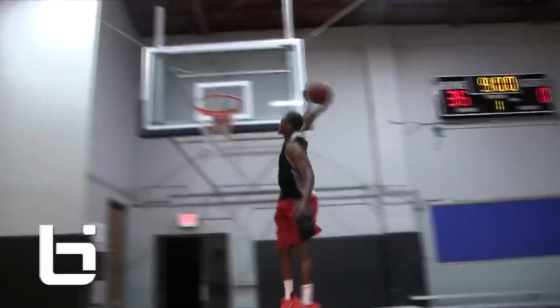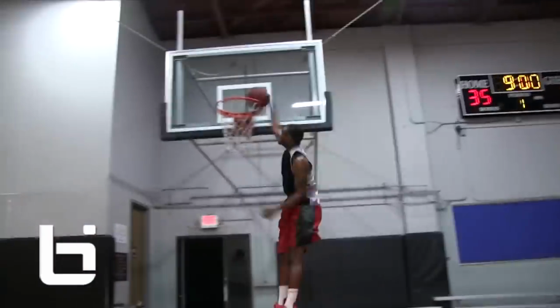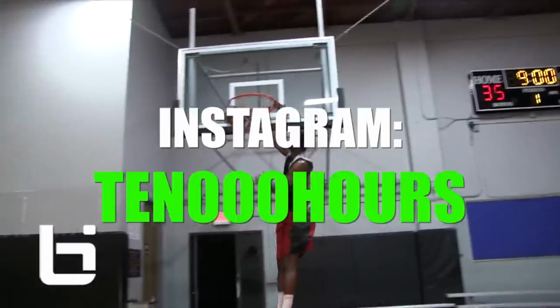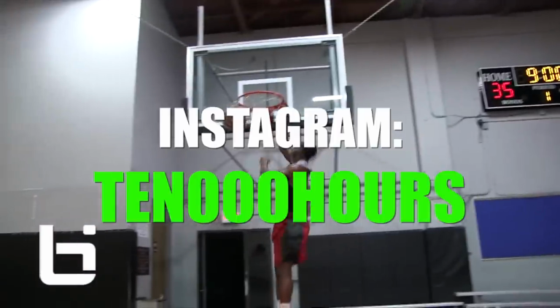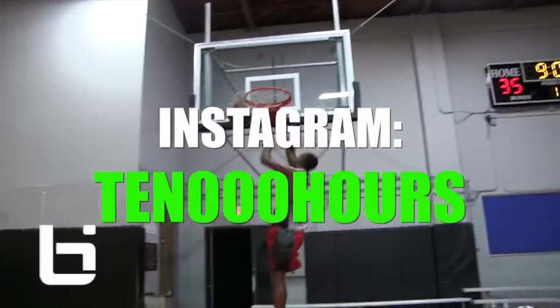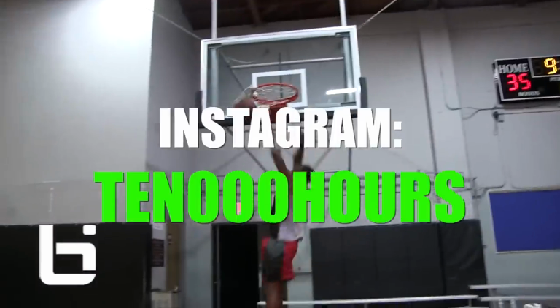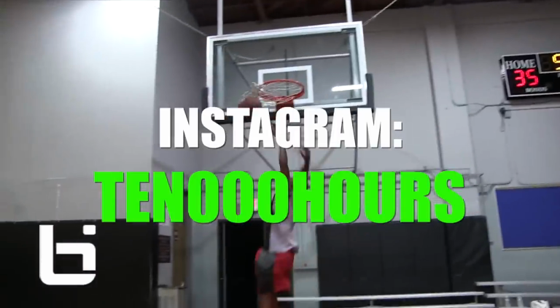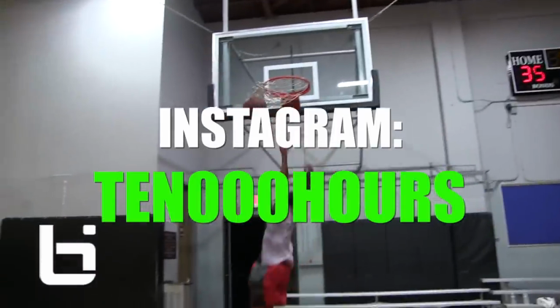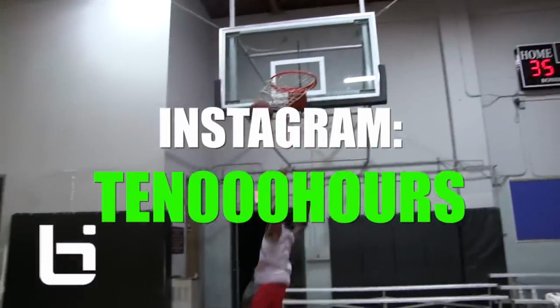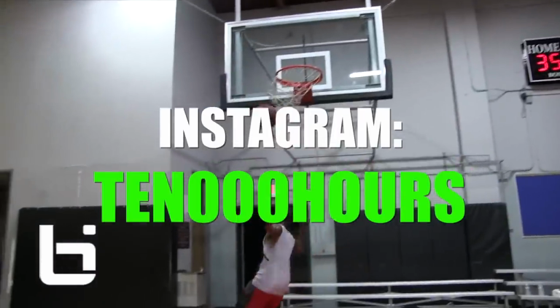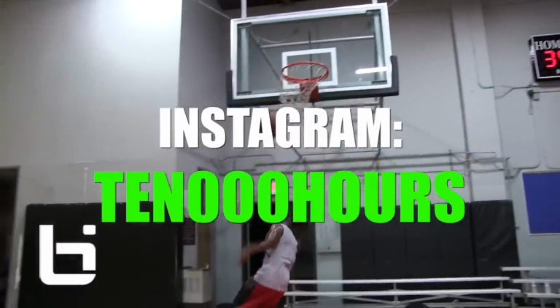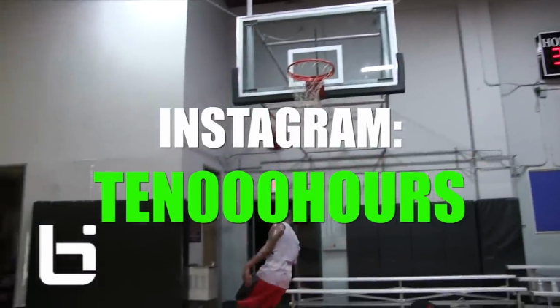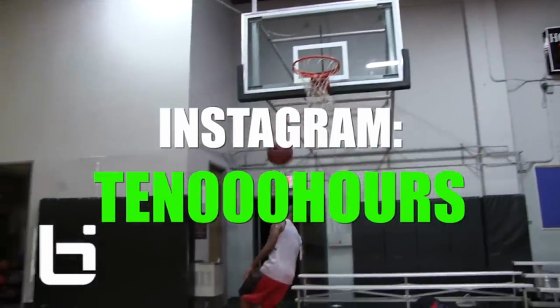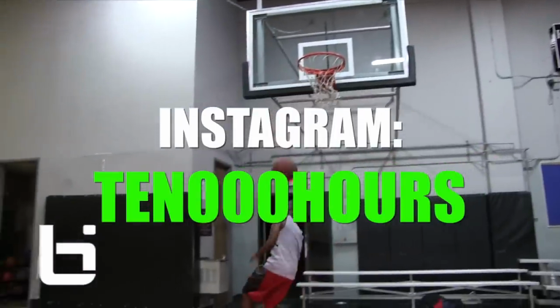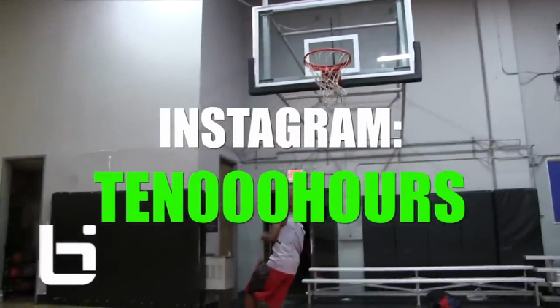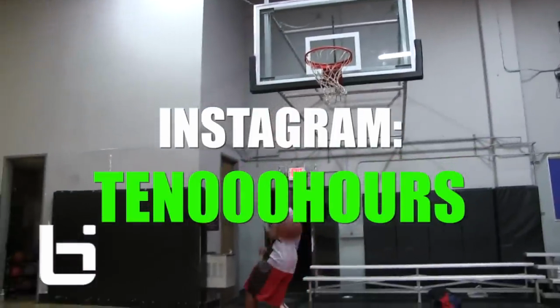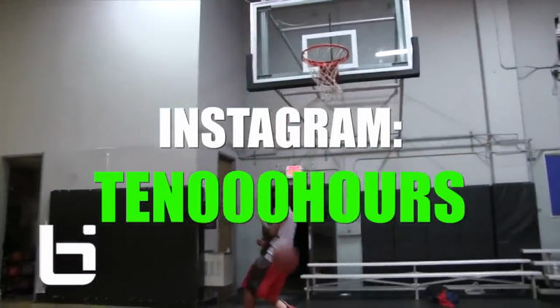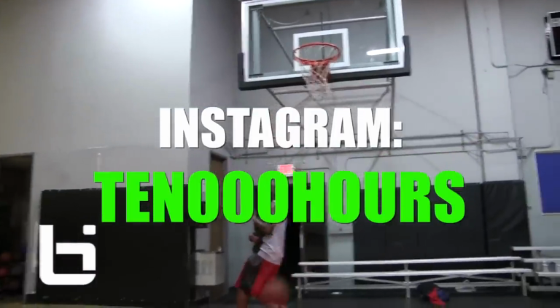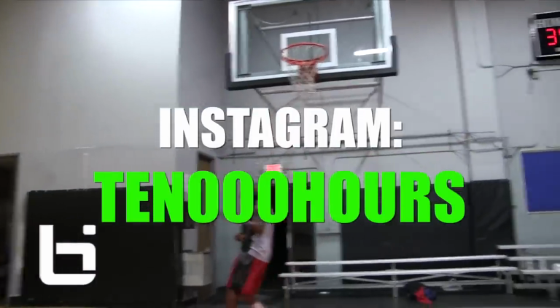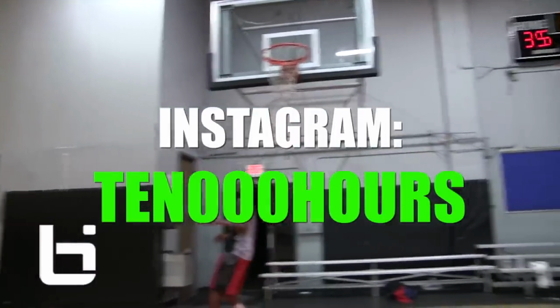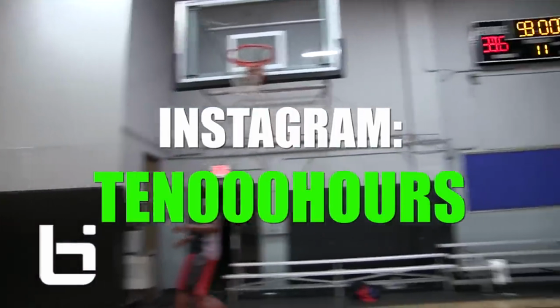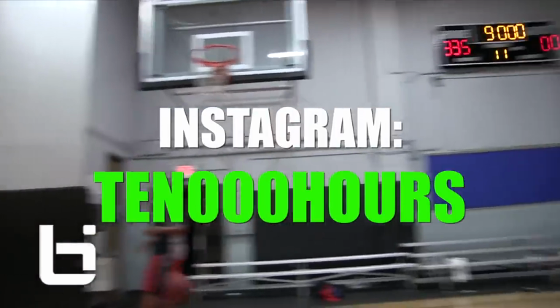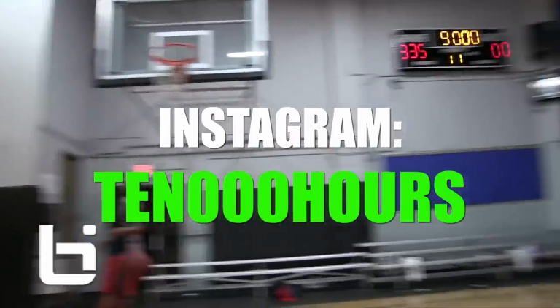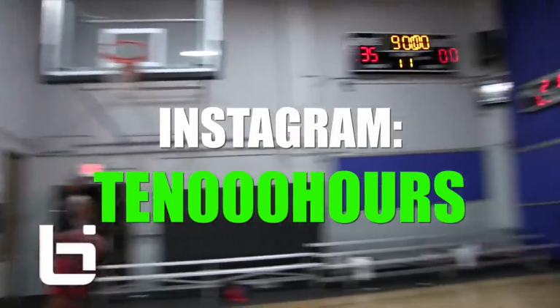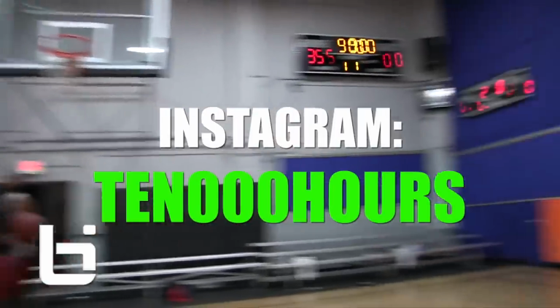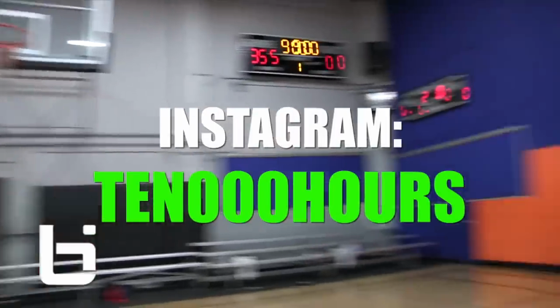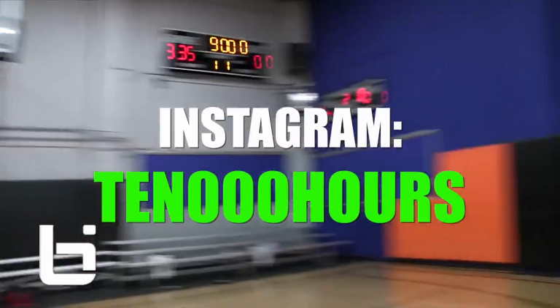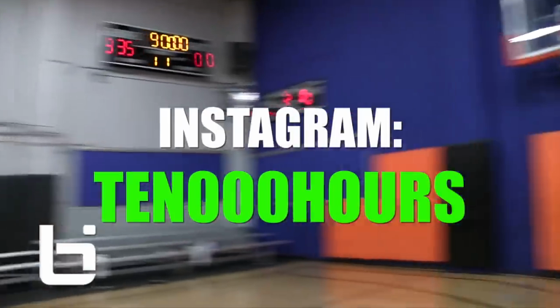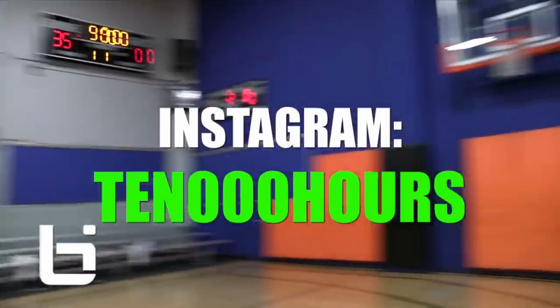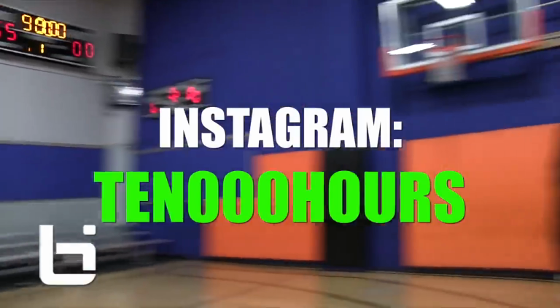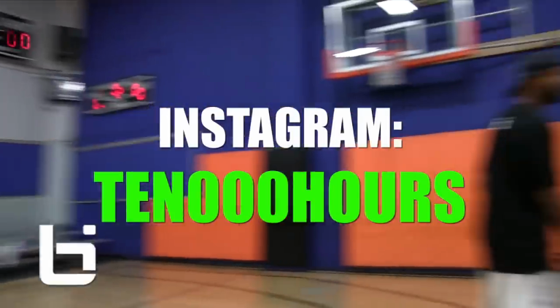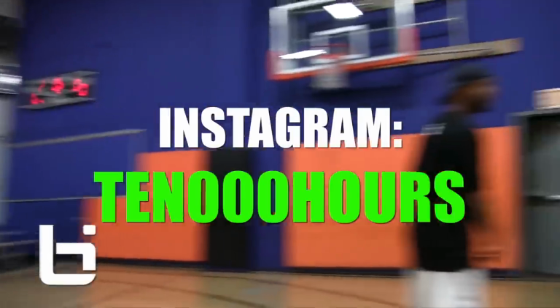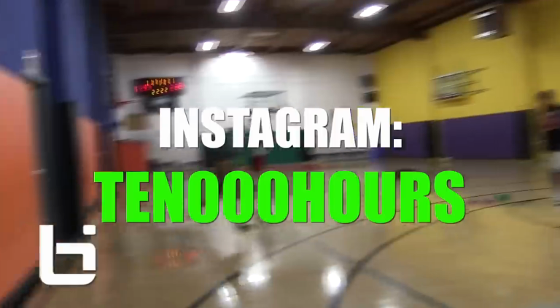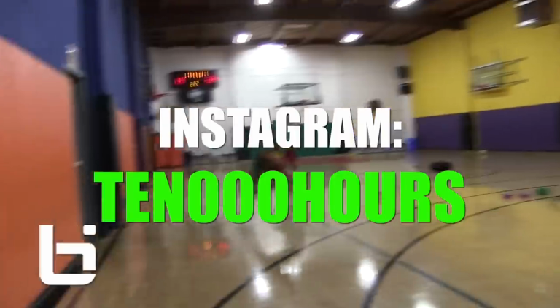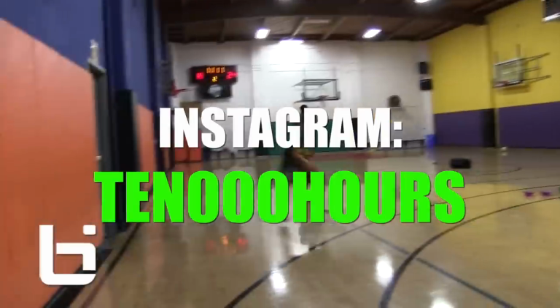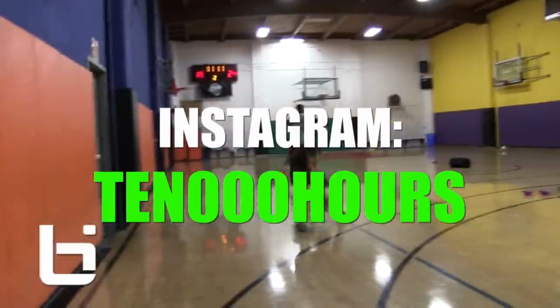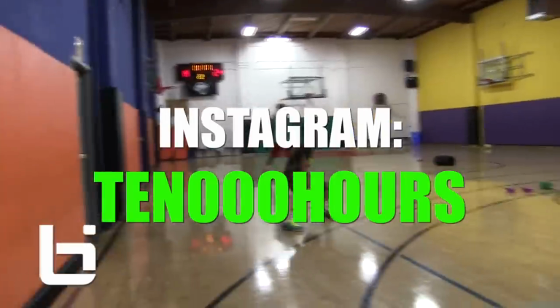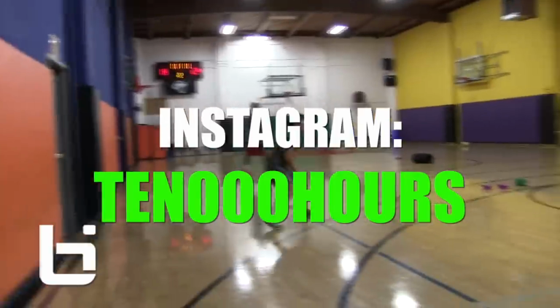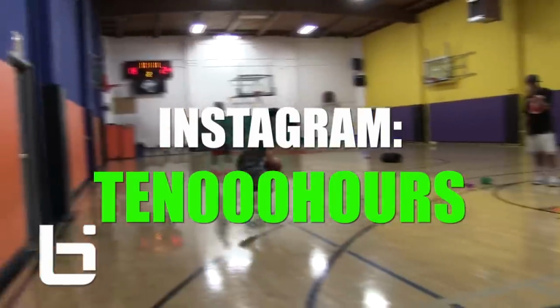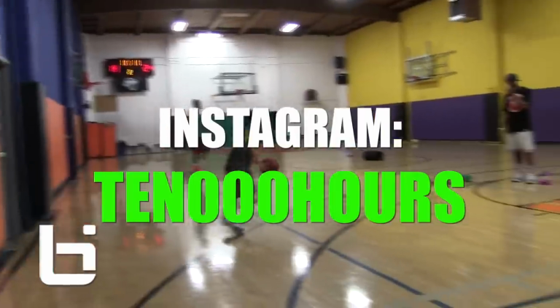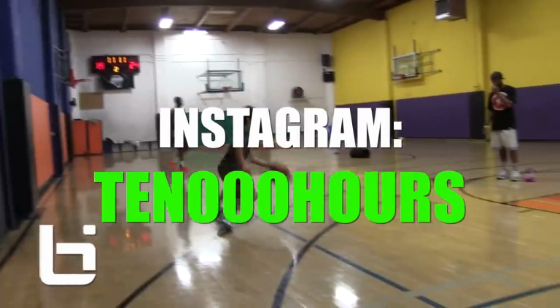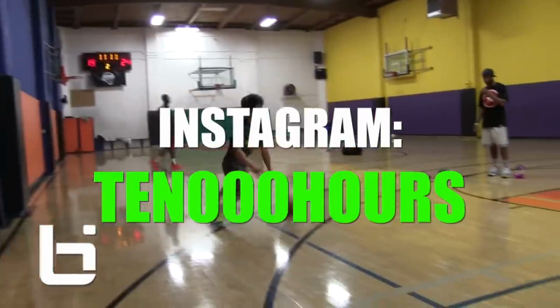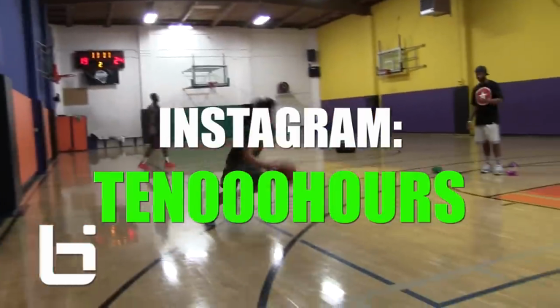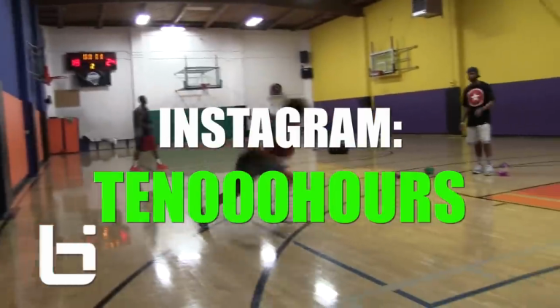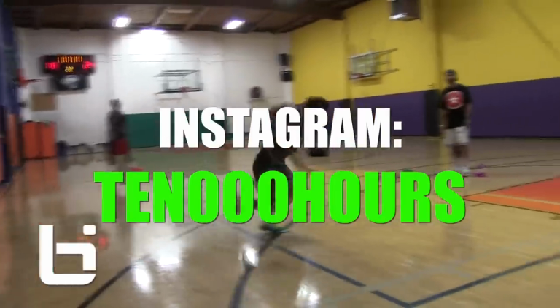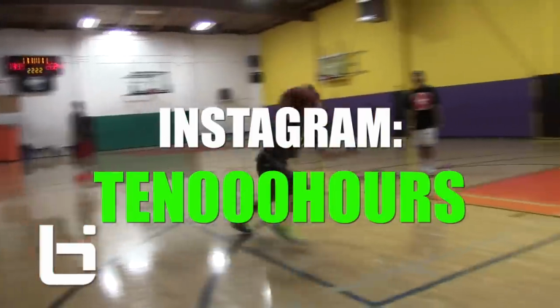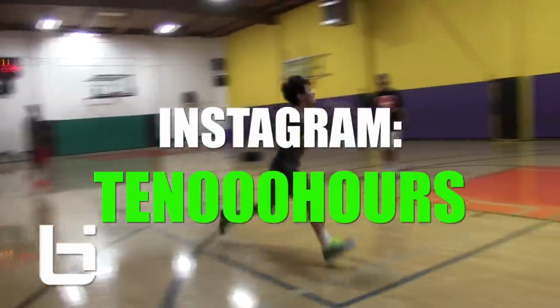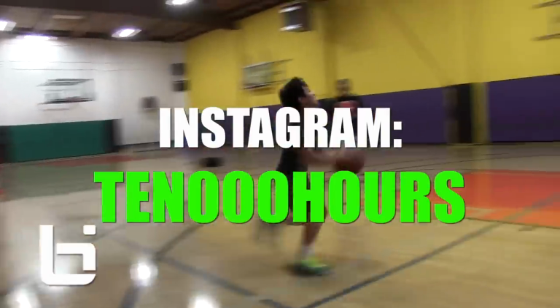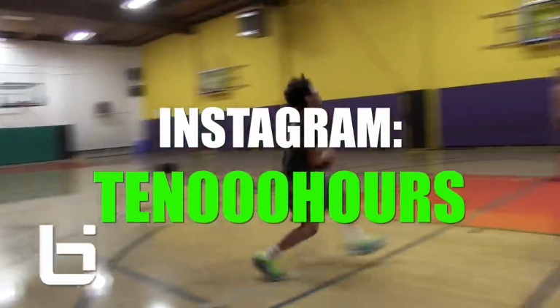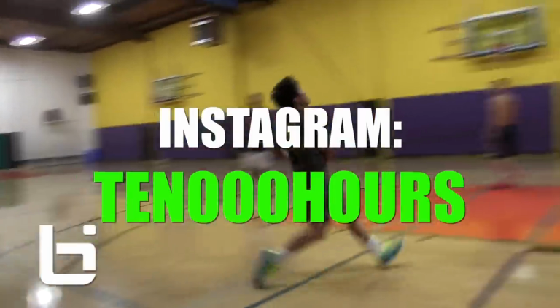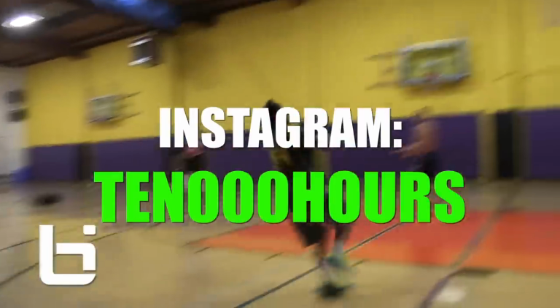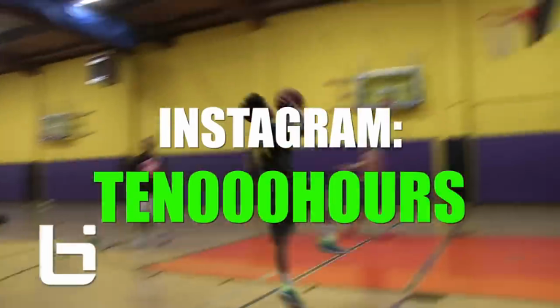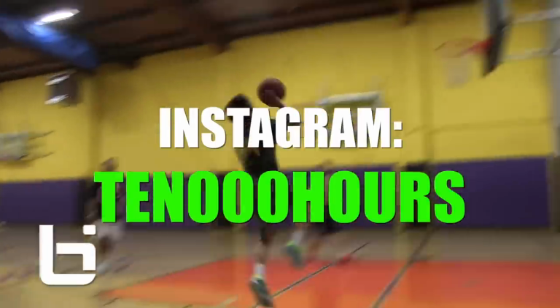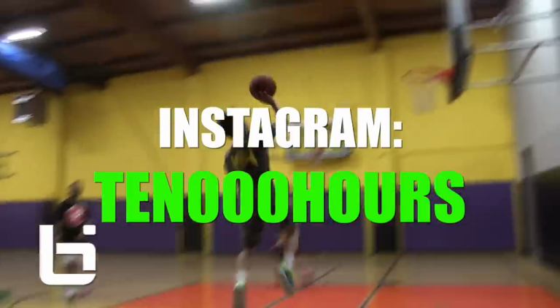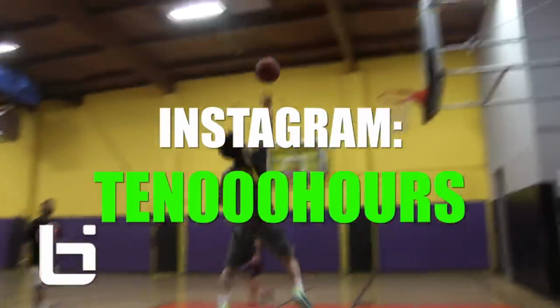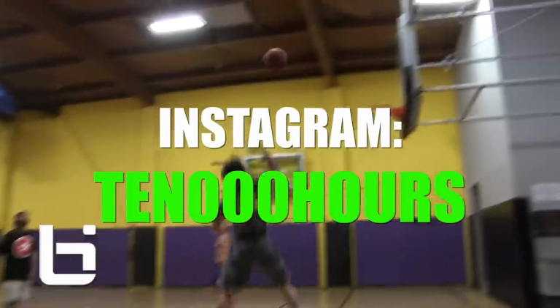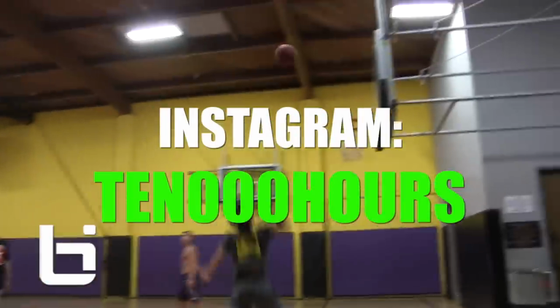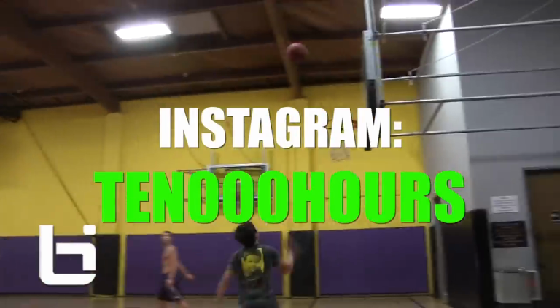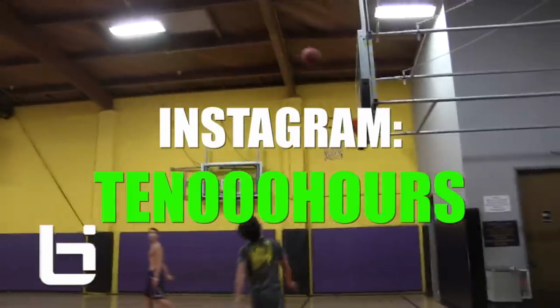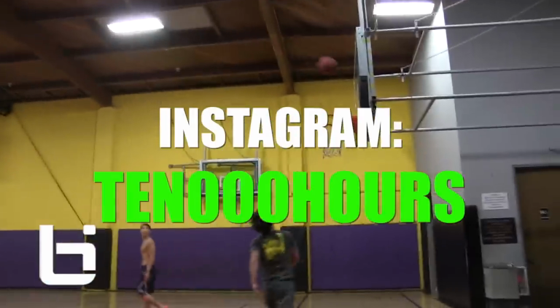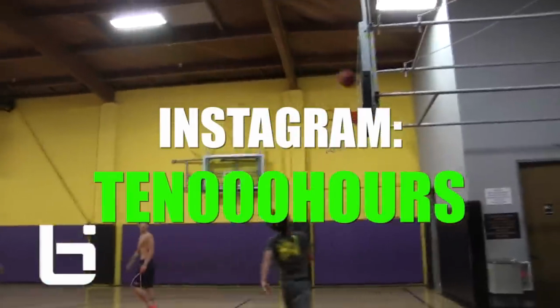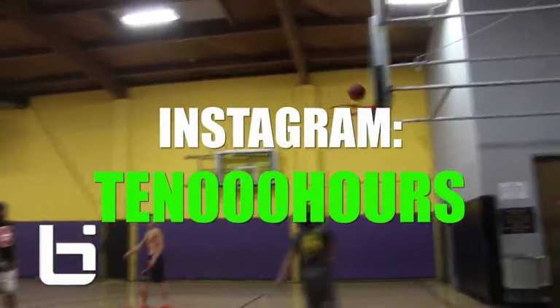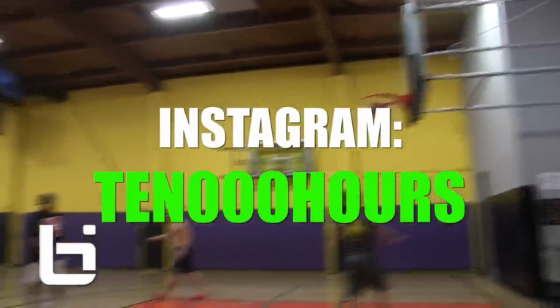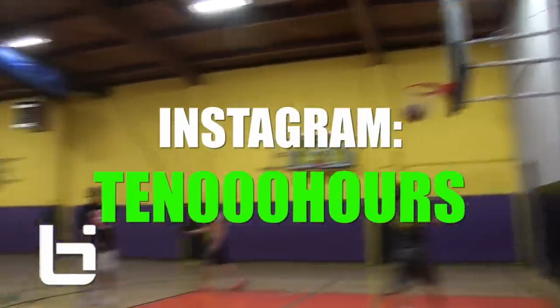If you want to see Jason Williams doing this himself, check out my Instagram. Don't forget to like and subscribe.